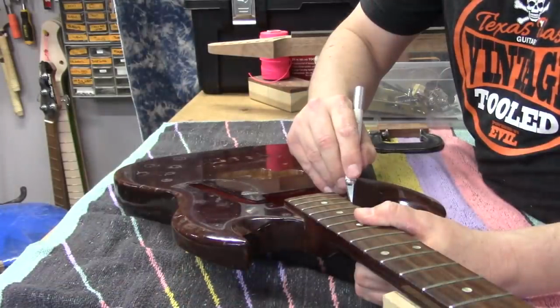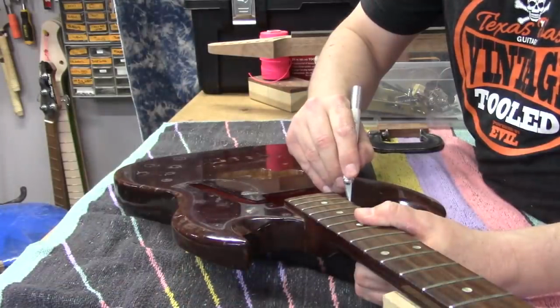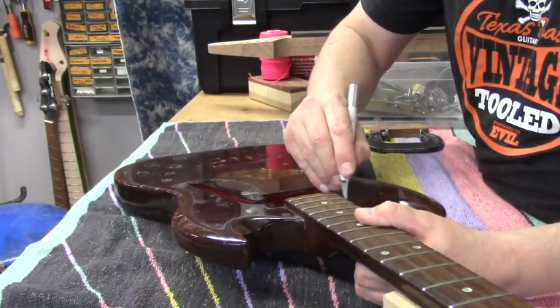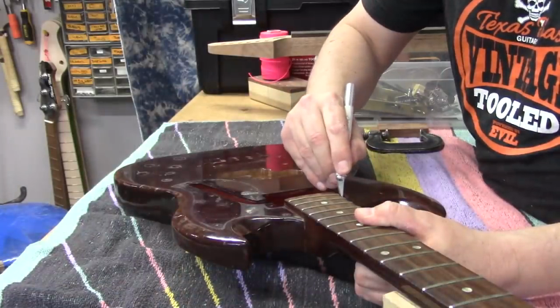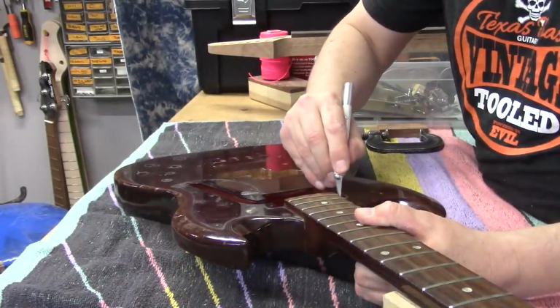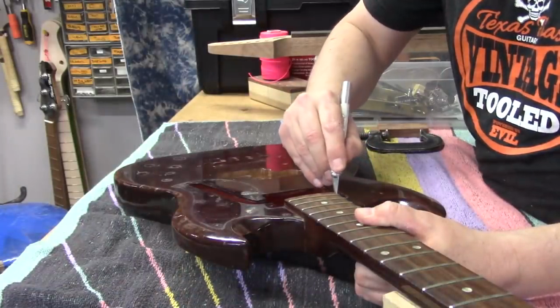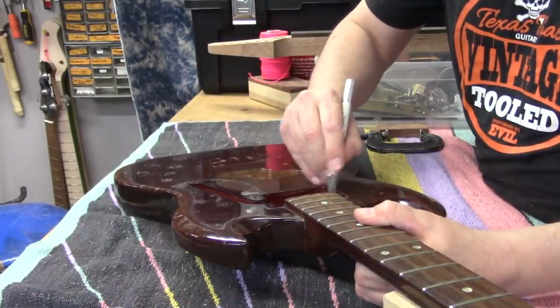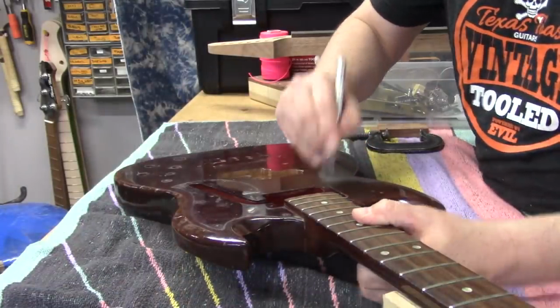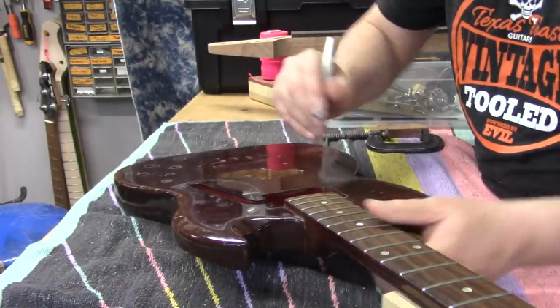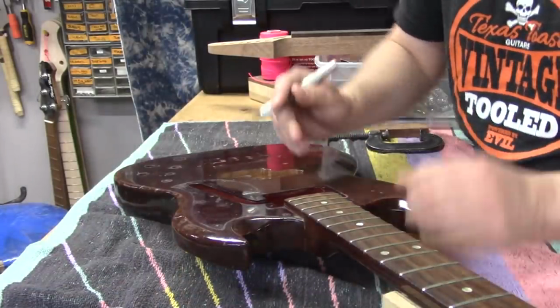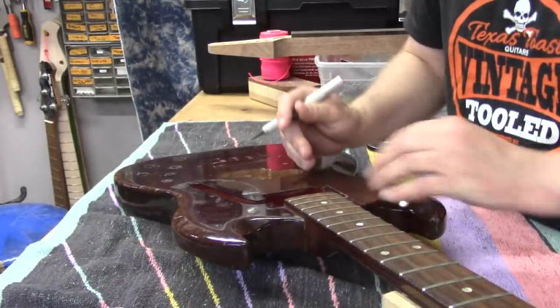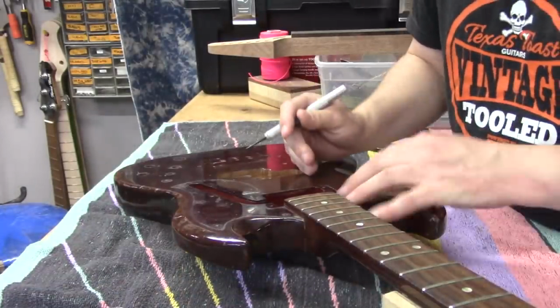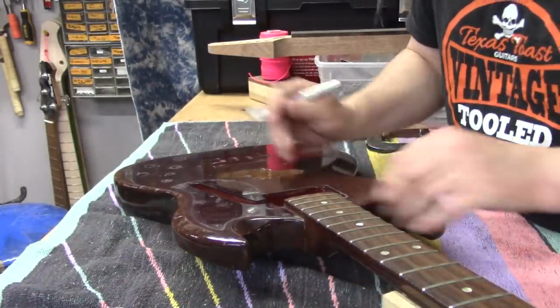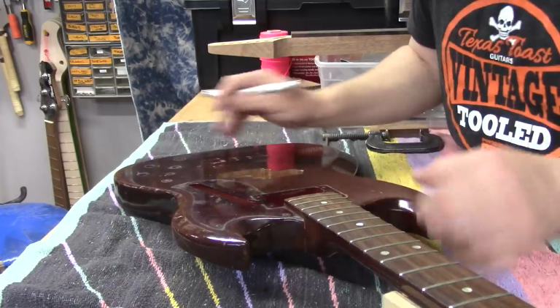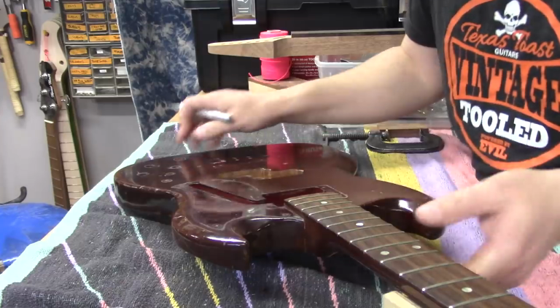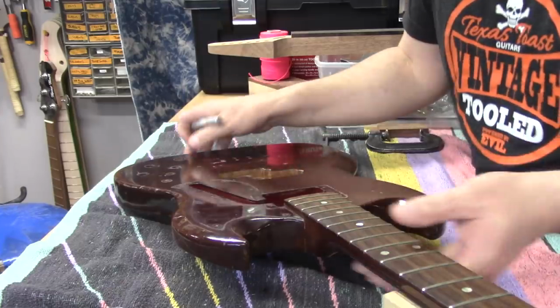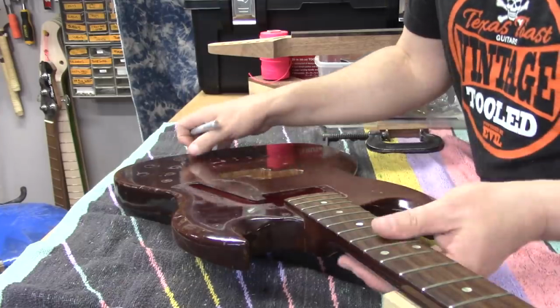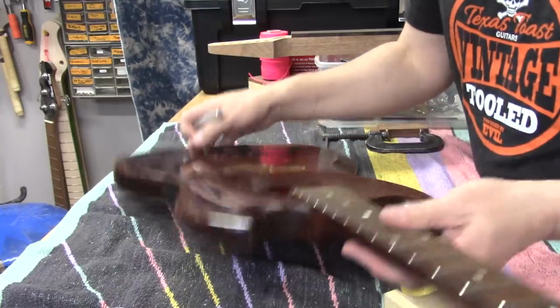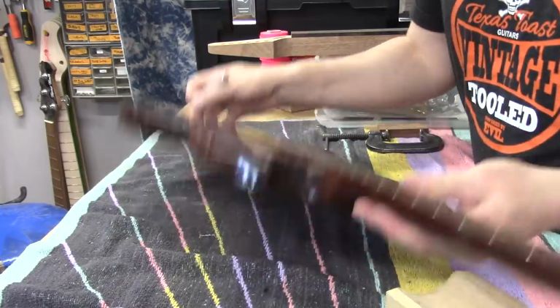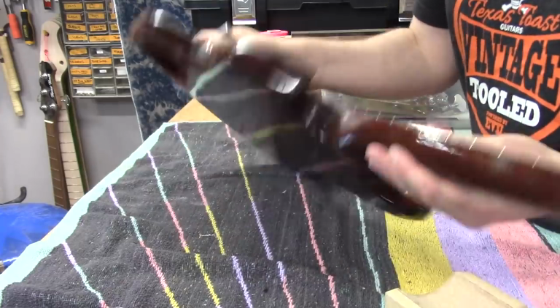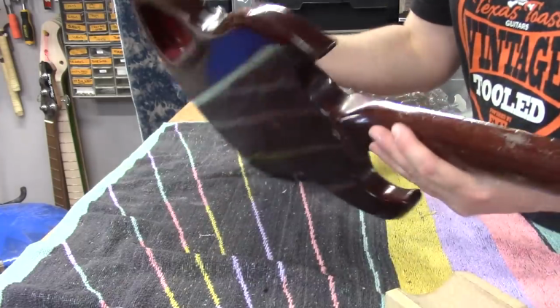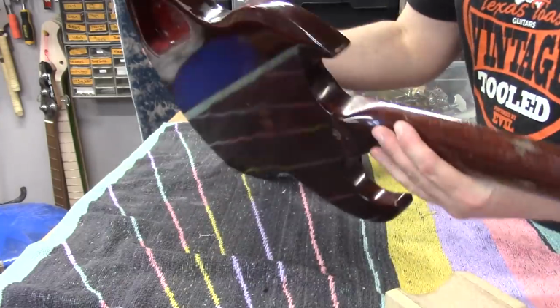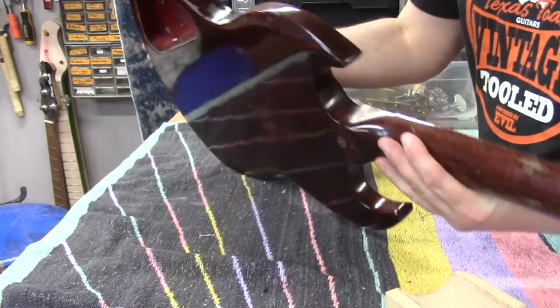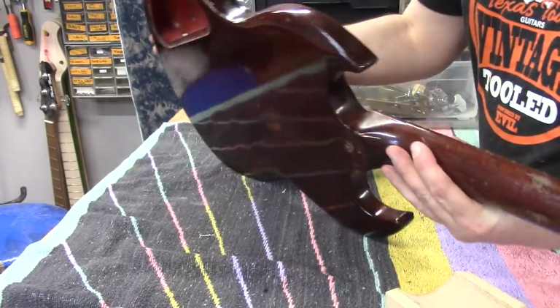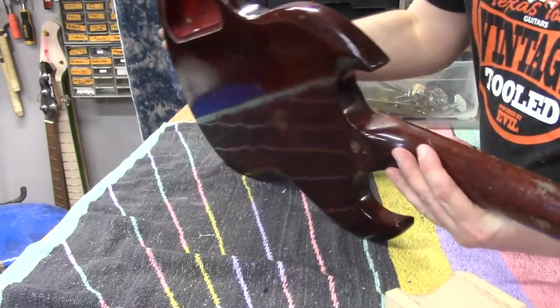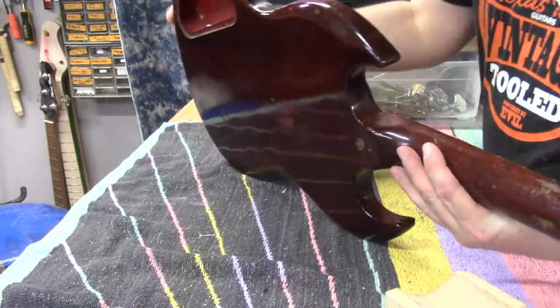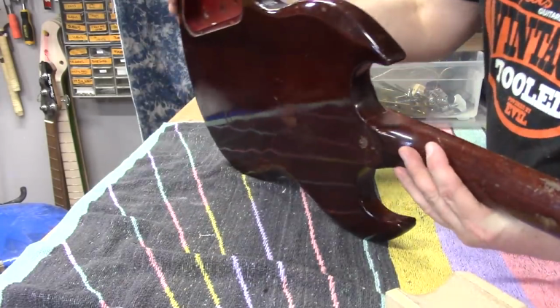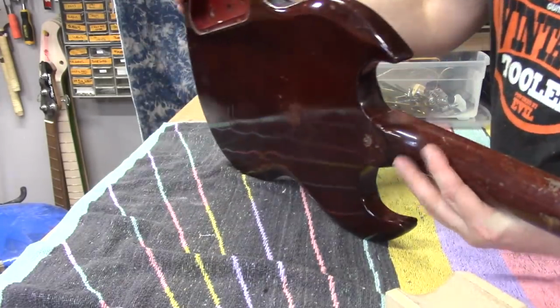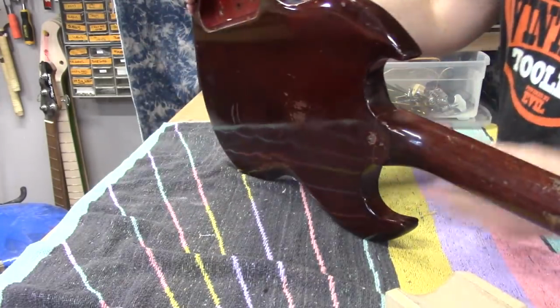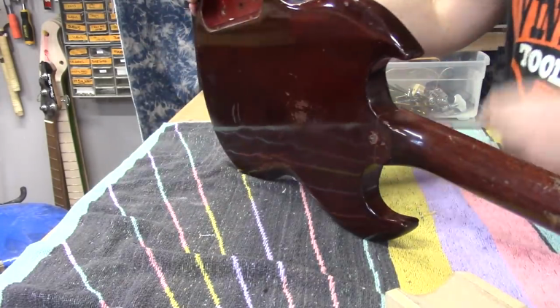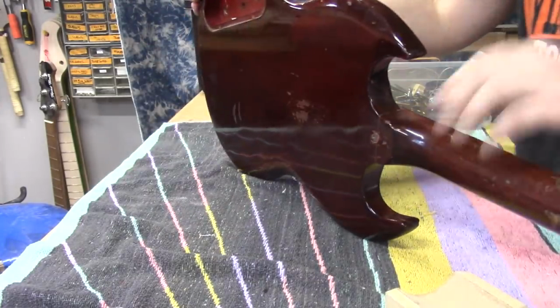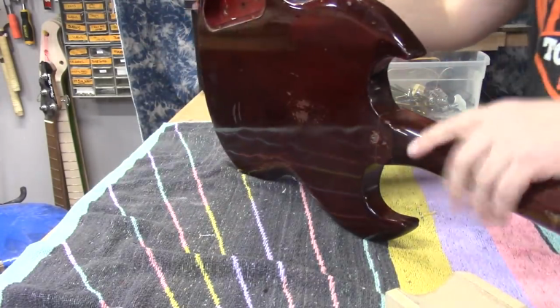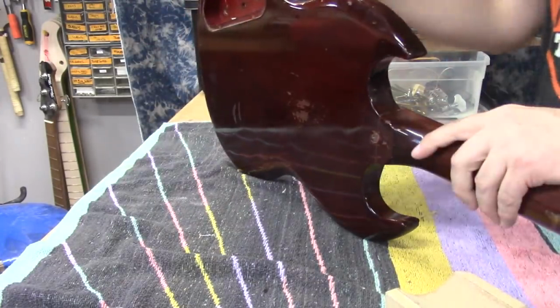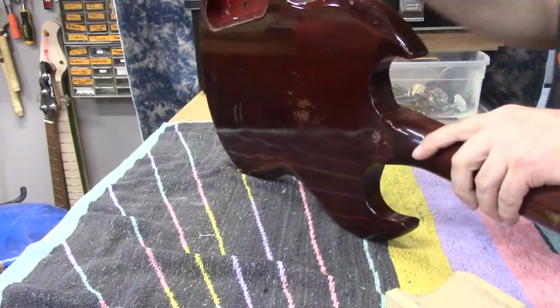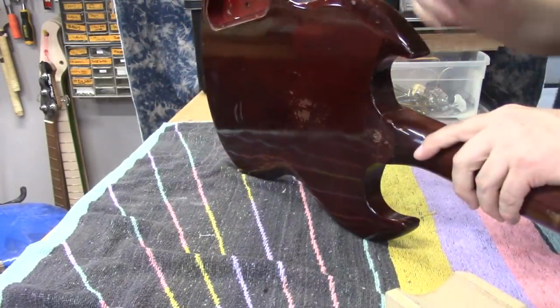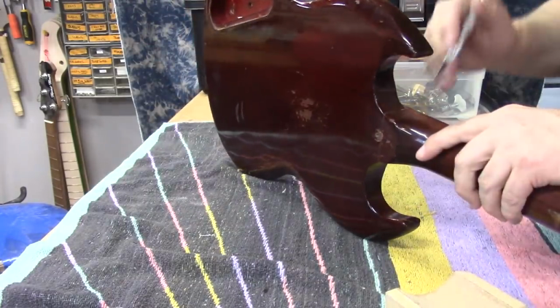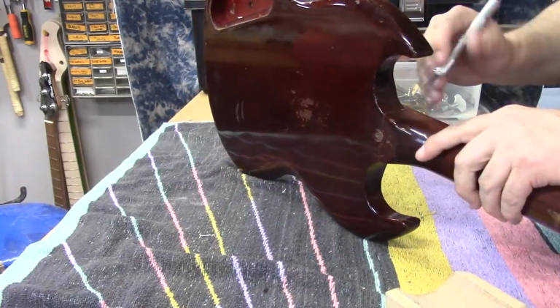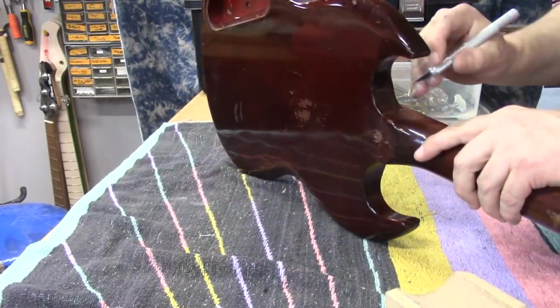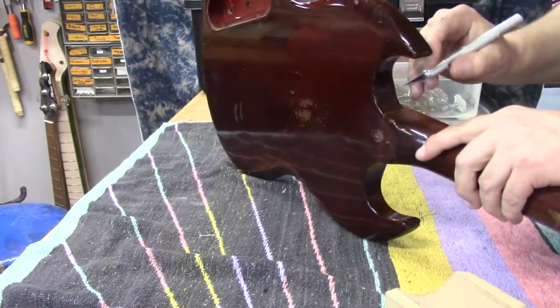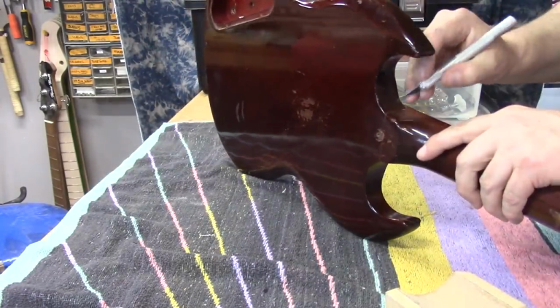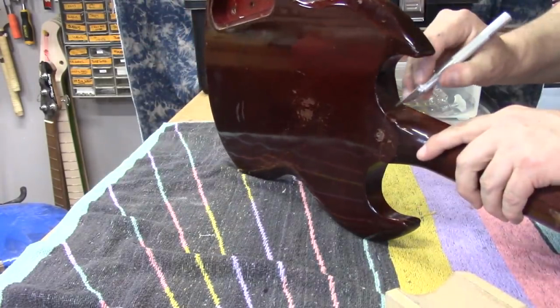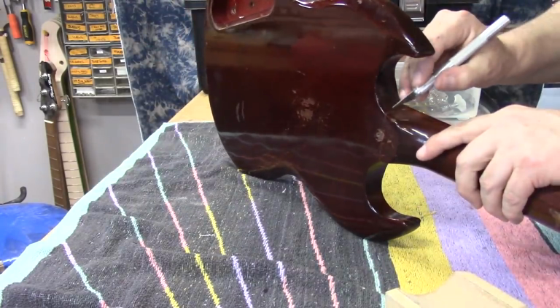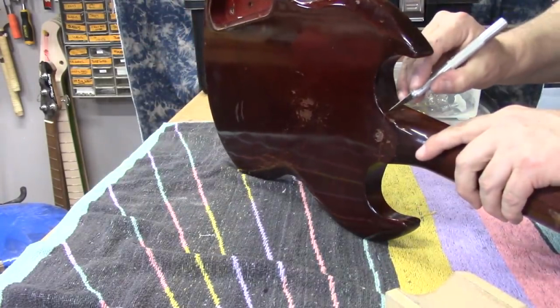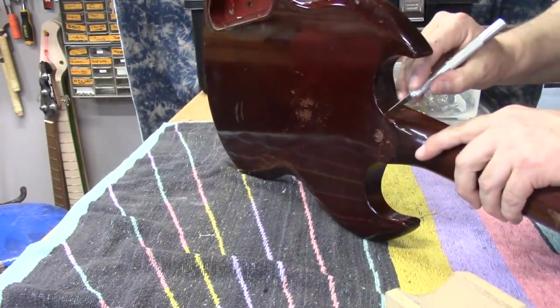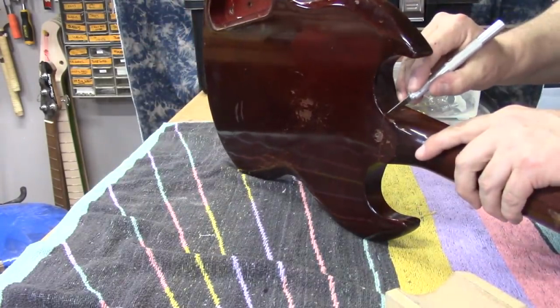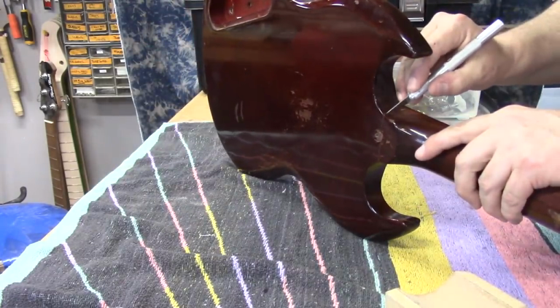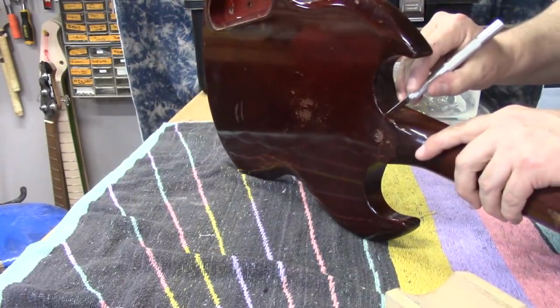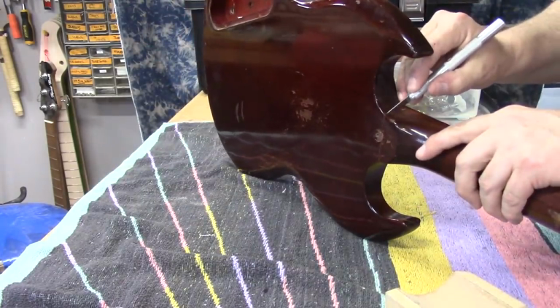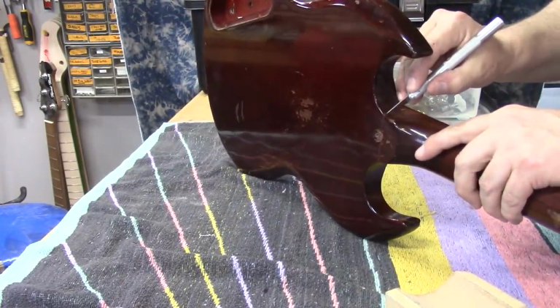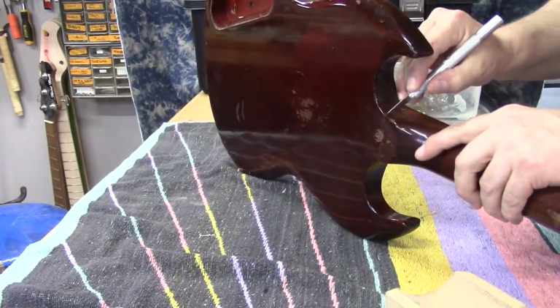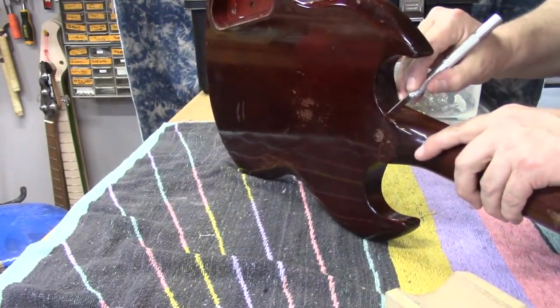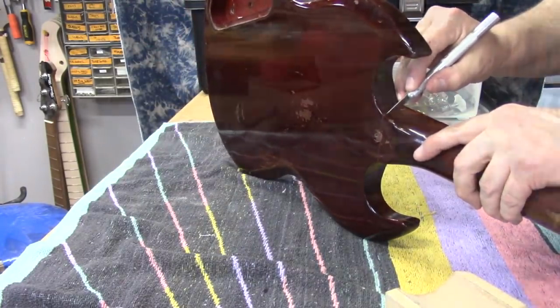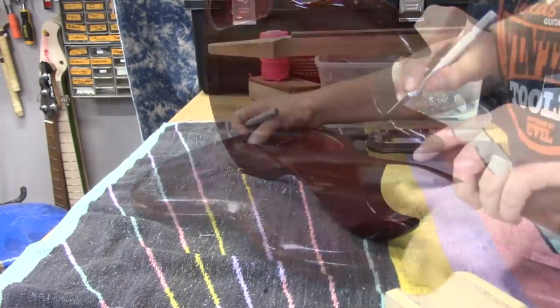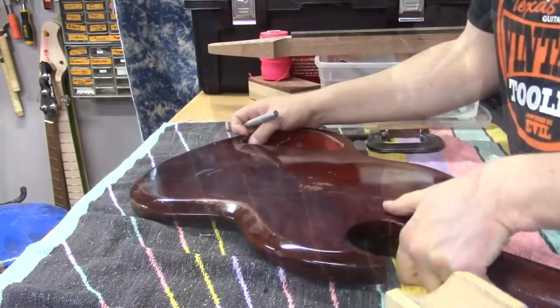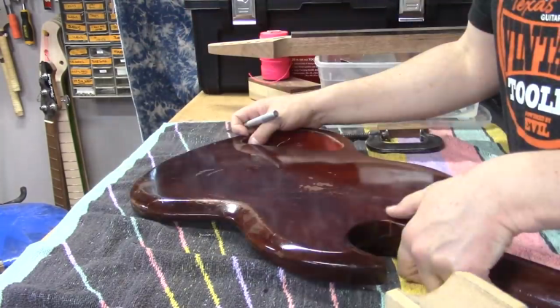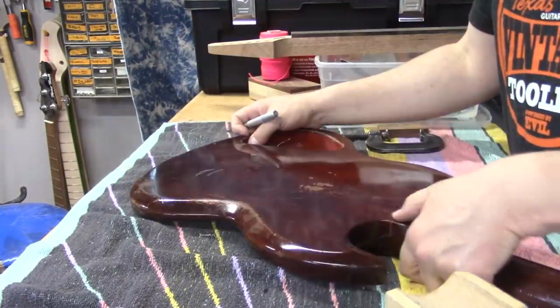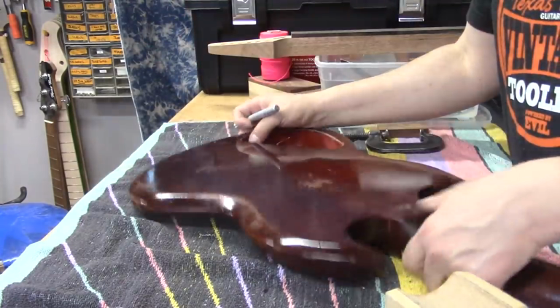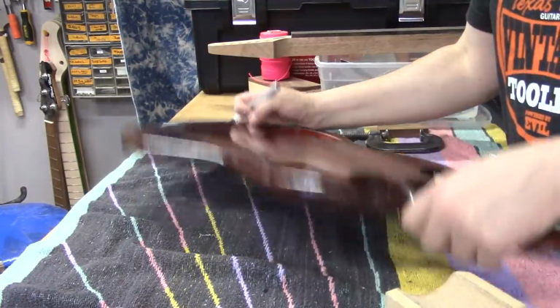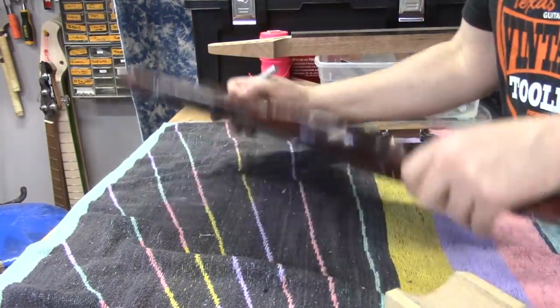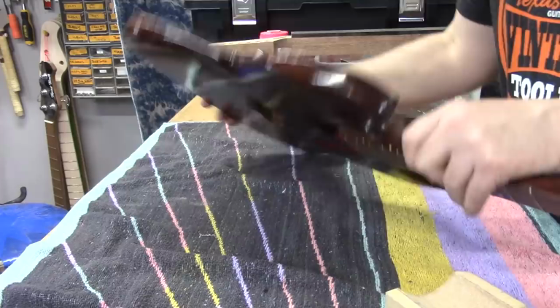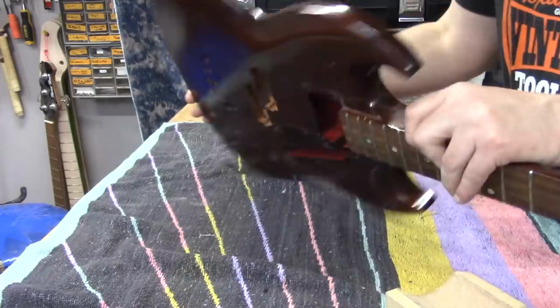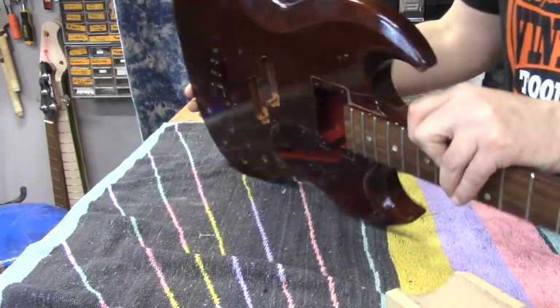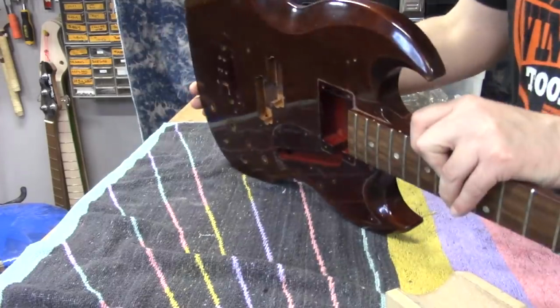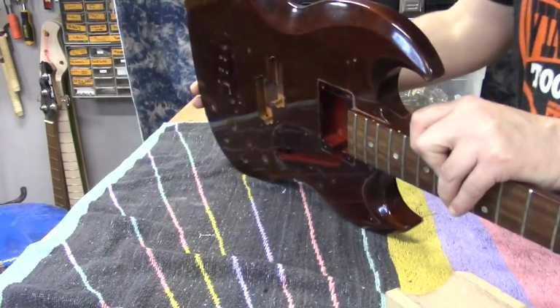Fortunately, this was painted with nitrocellulose, so it's mostly gone anyway.